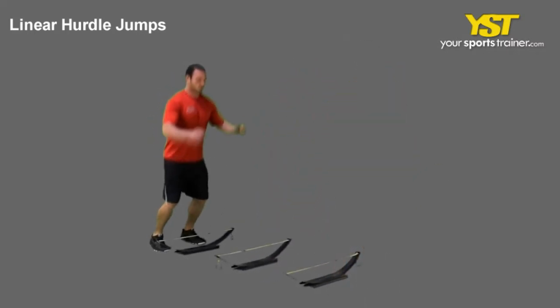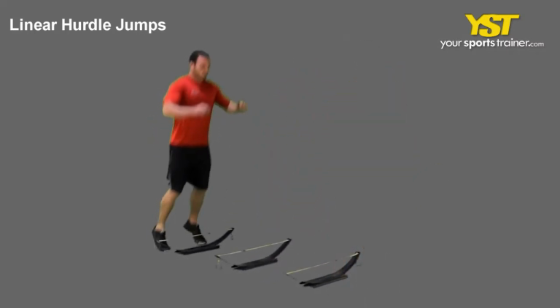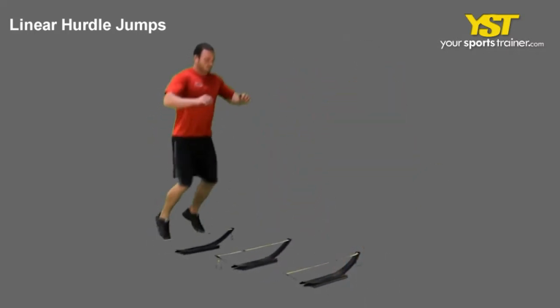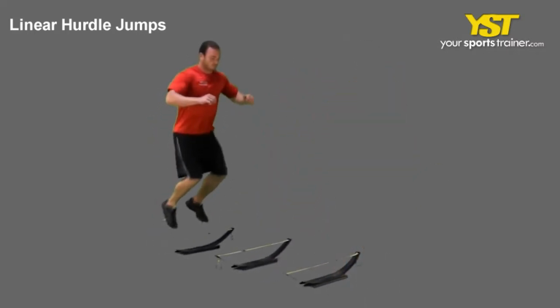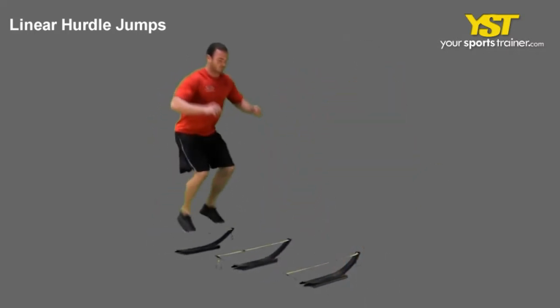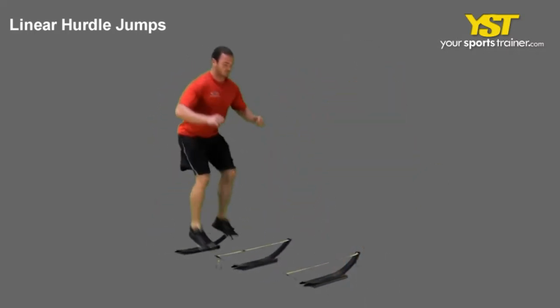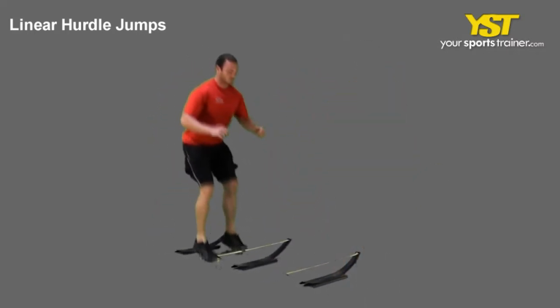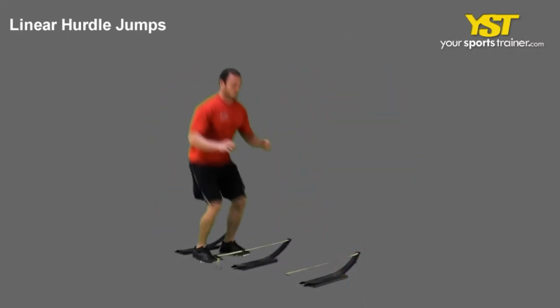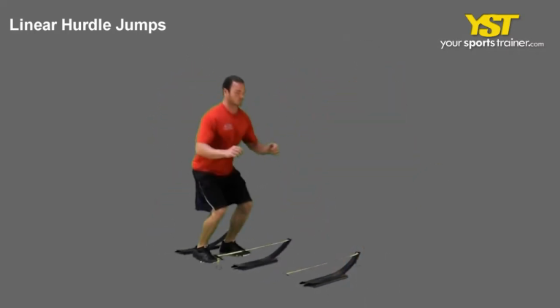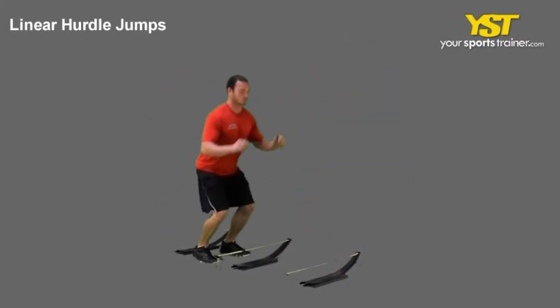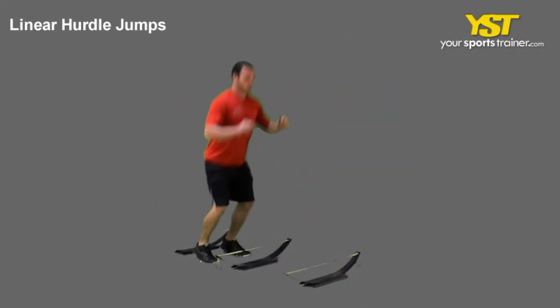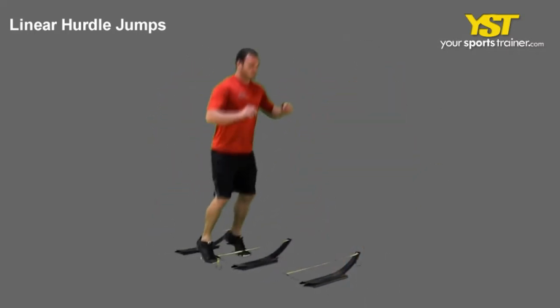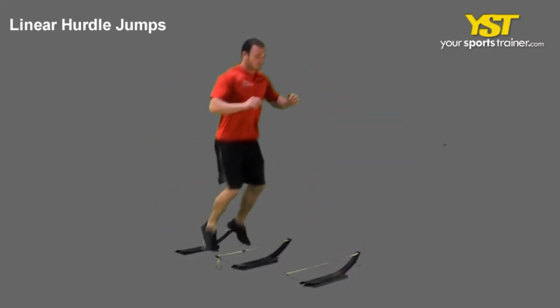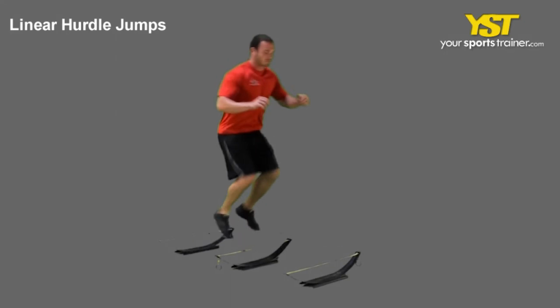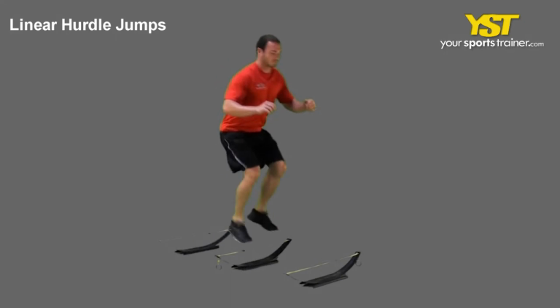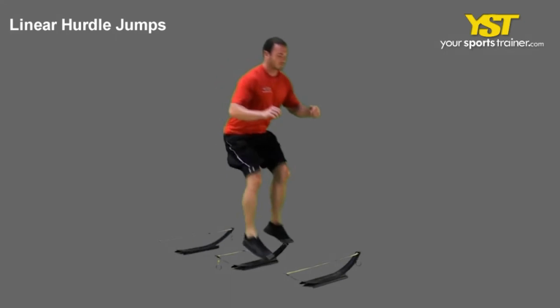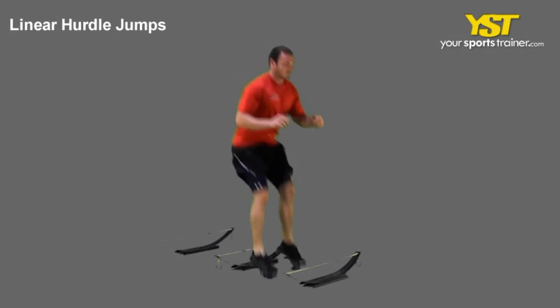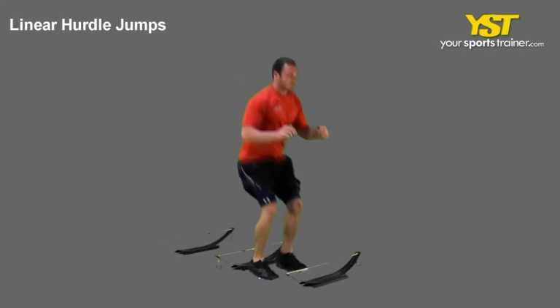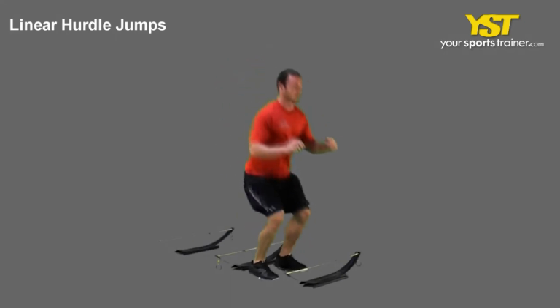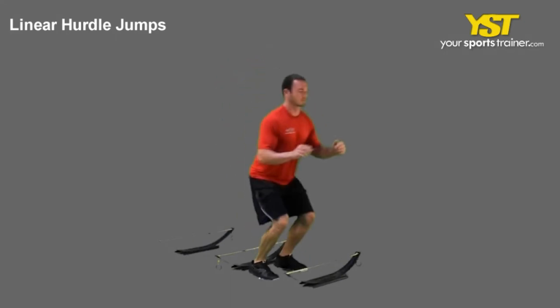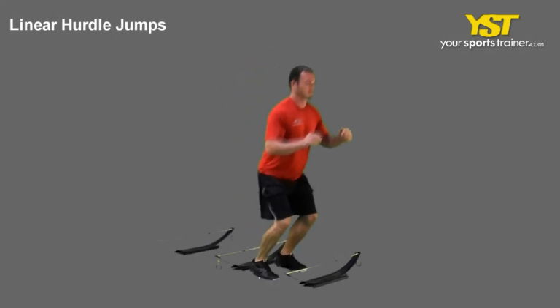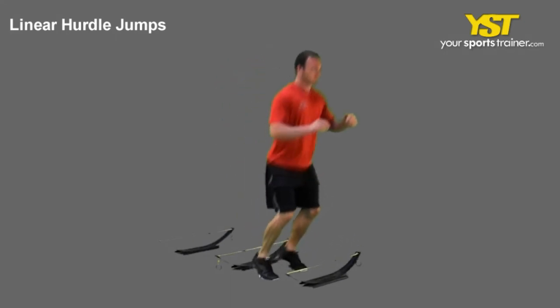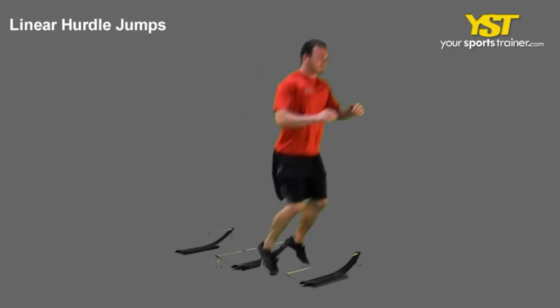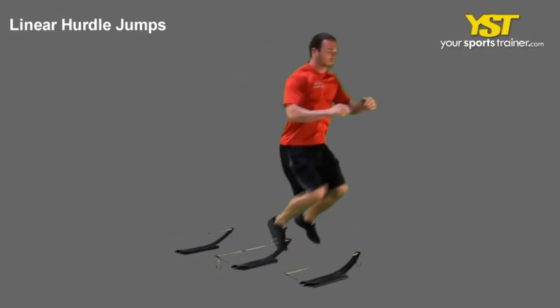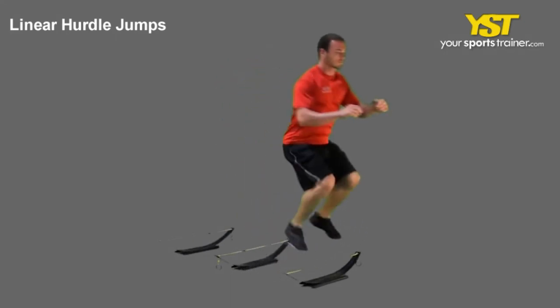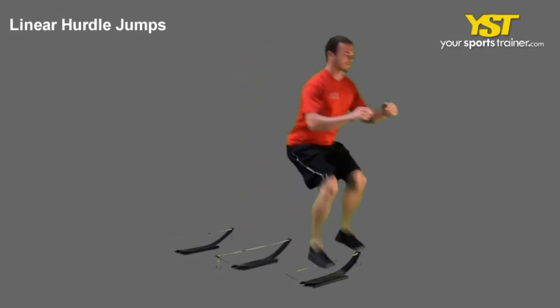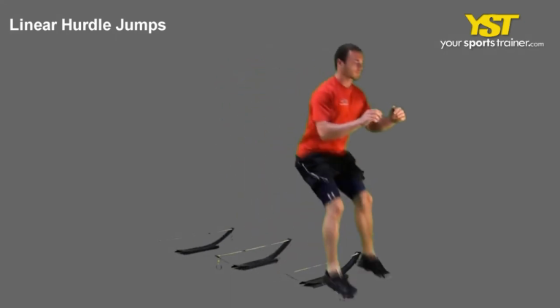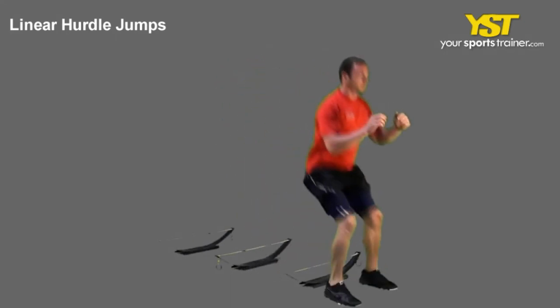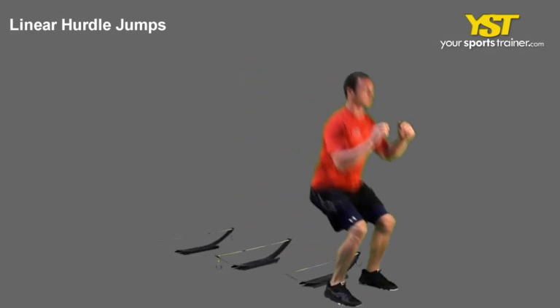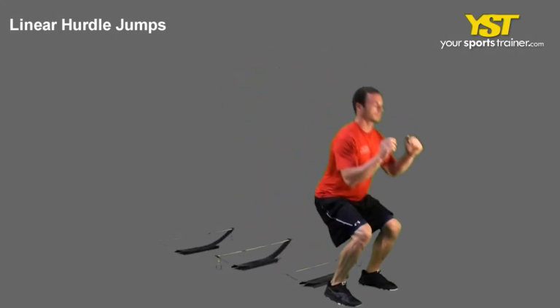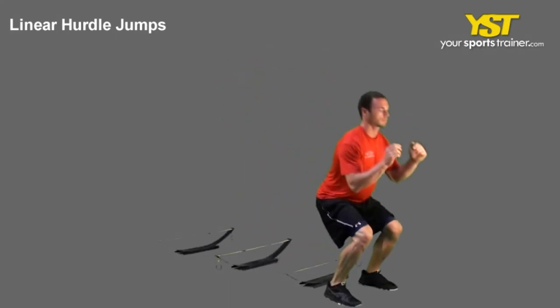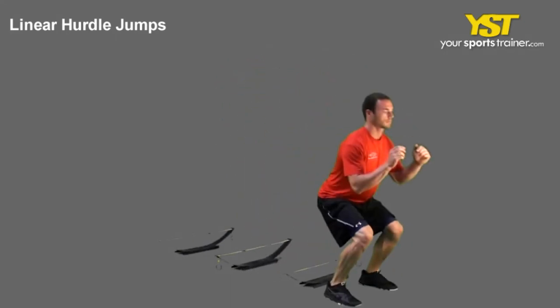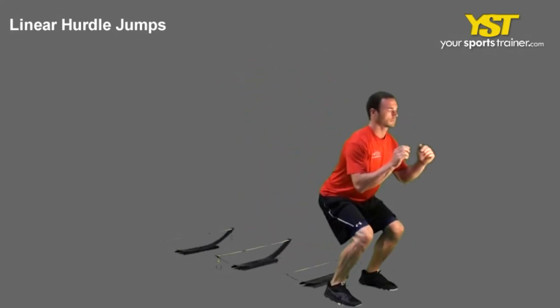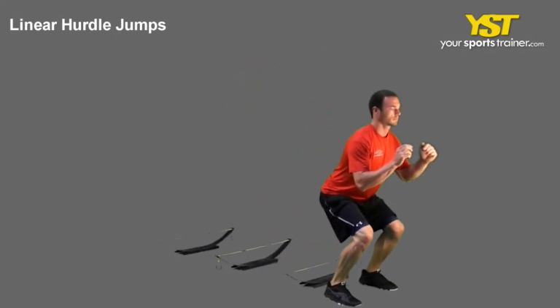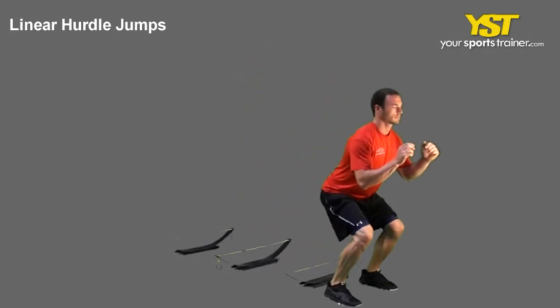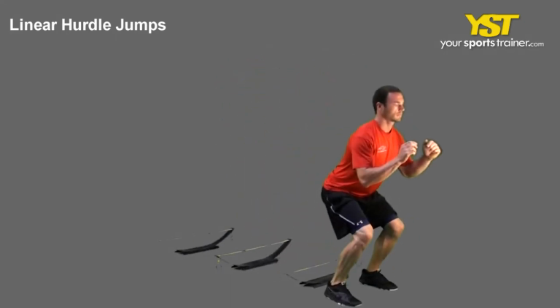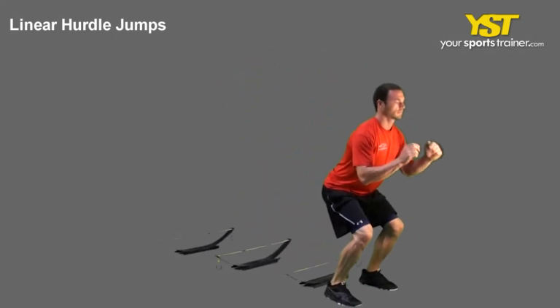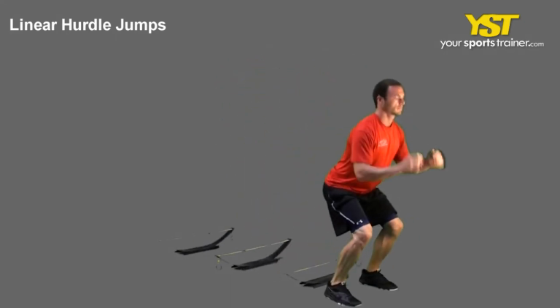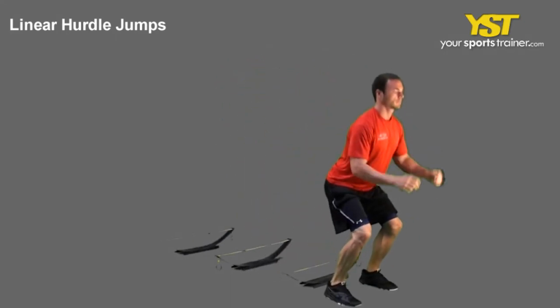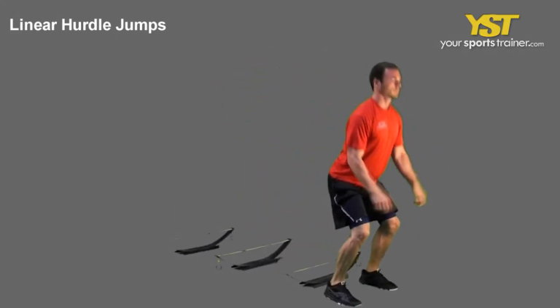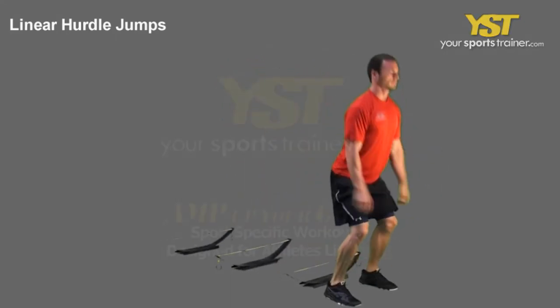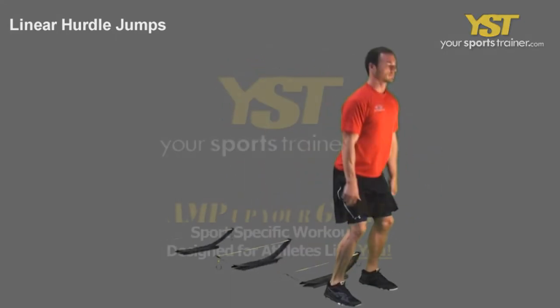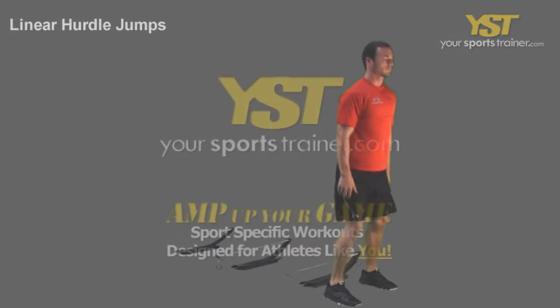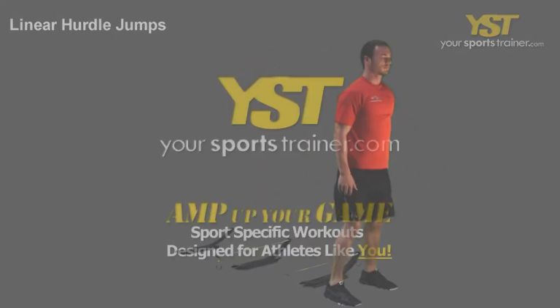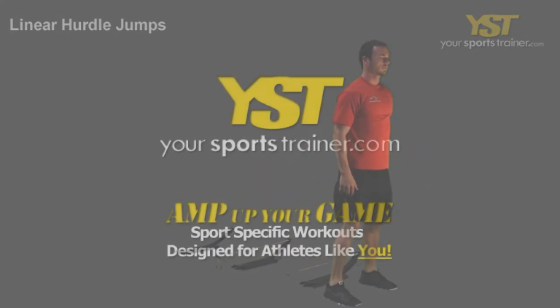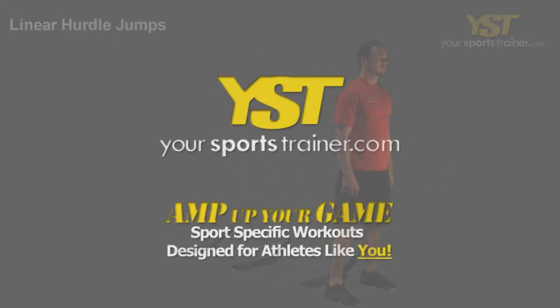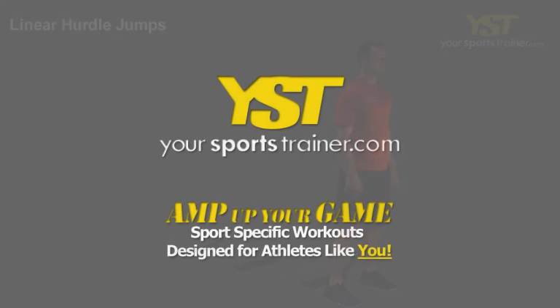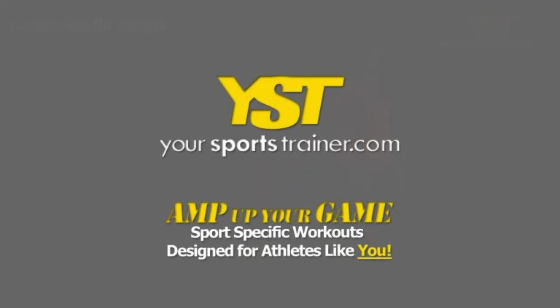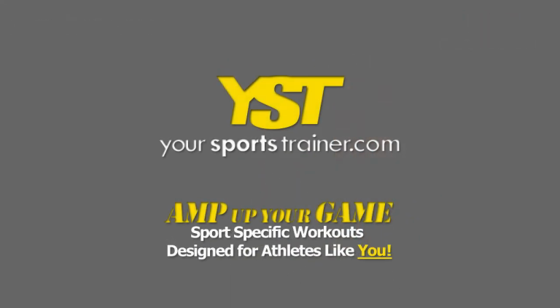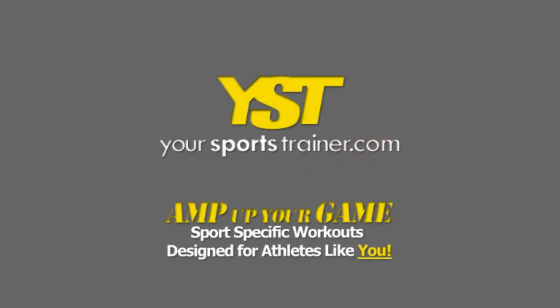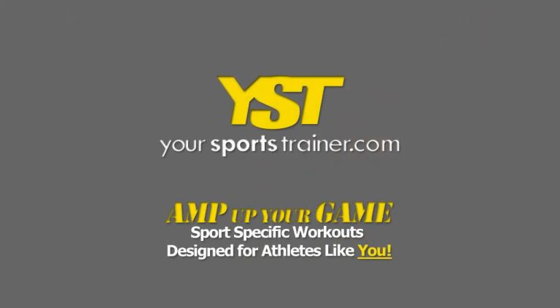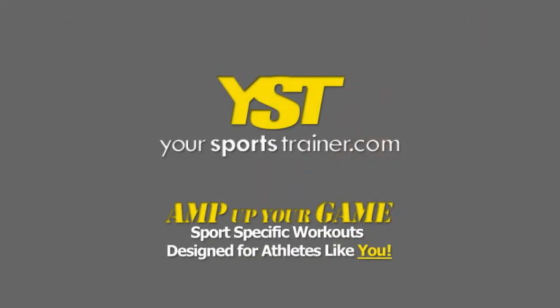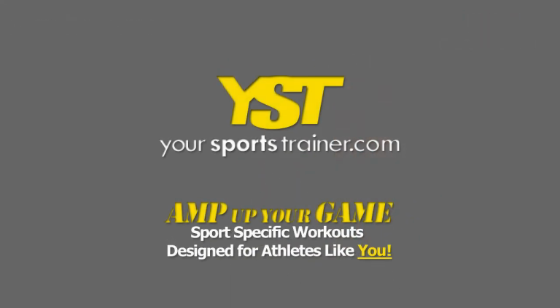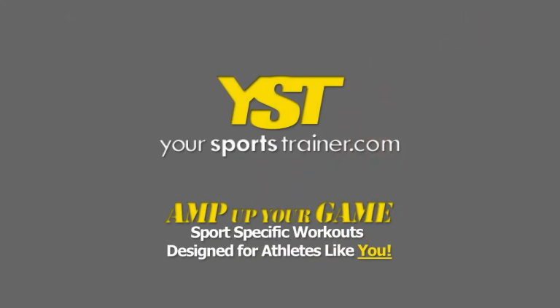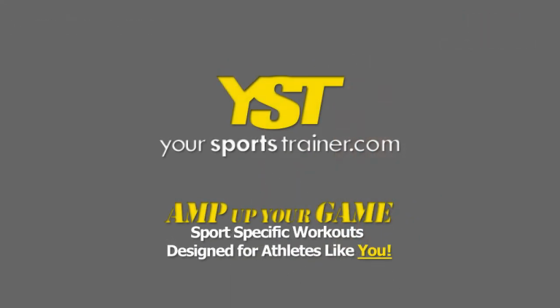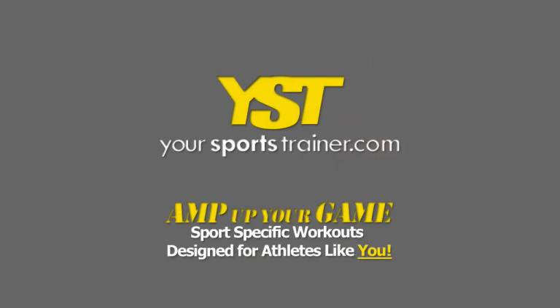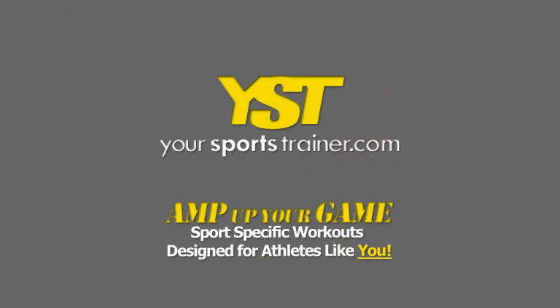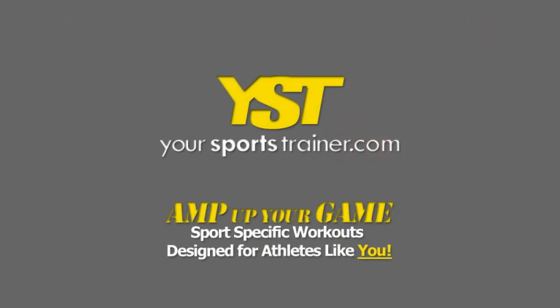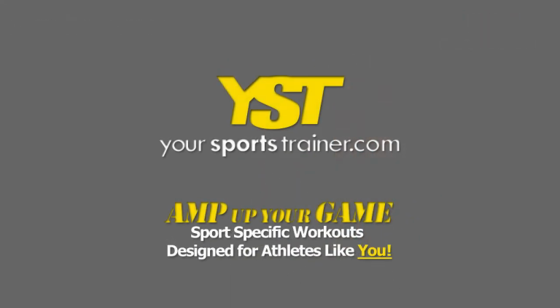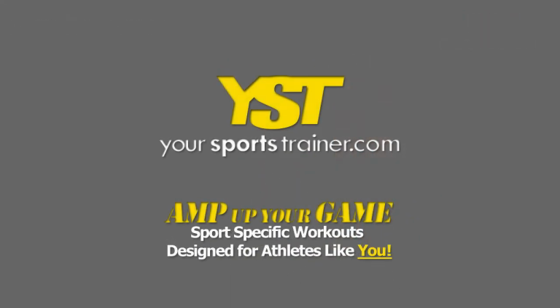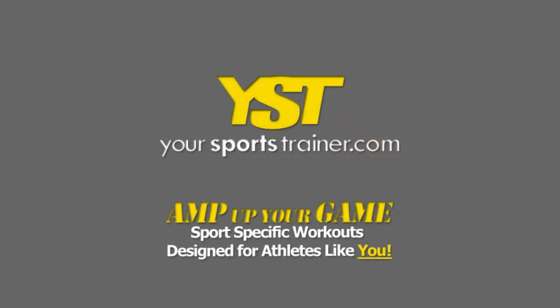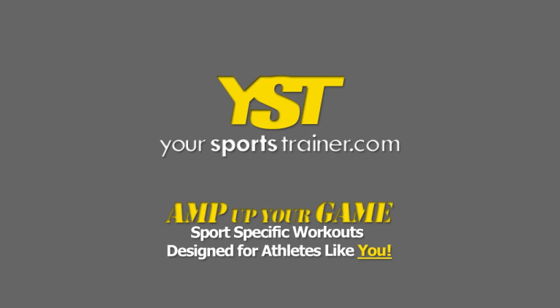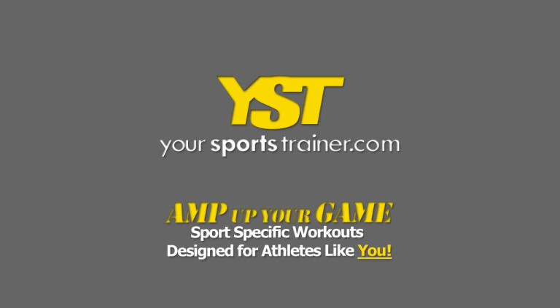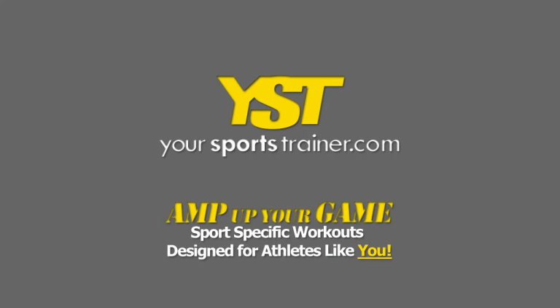This is a YourSportsTrainer.com production.